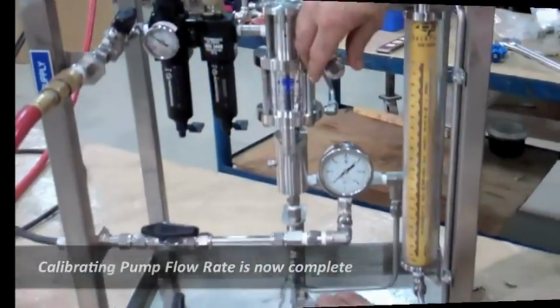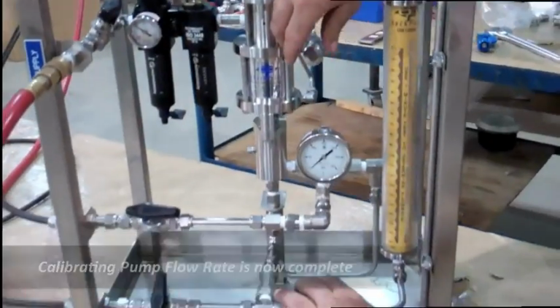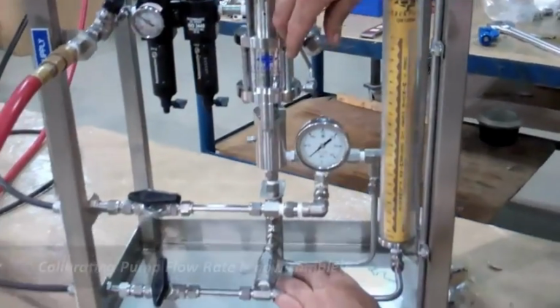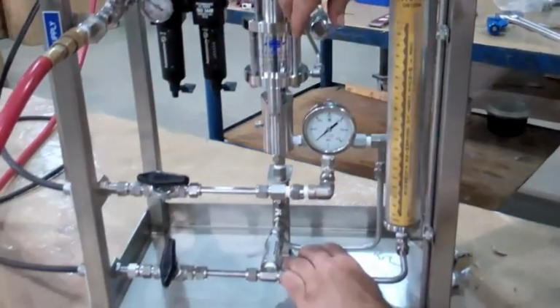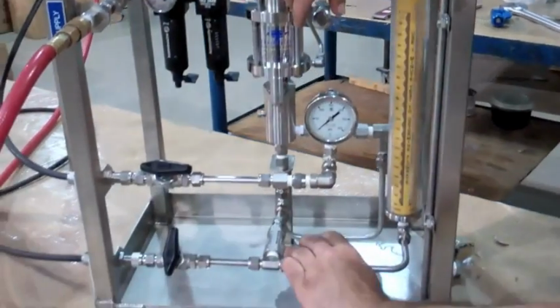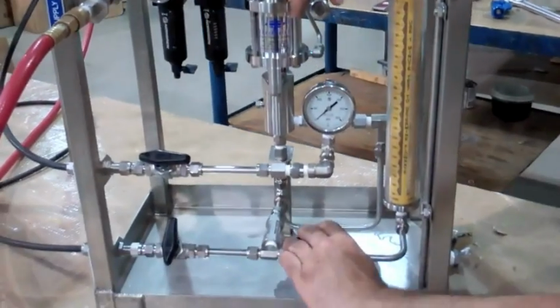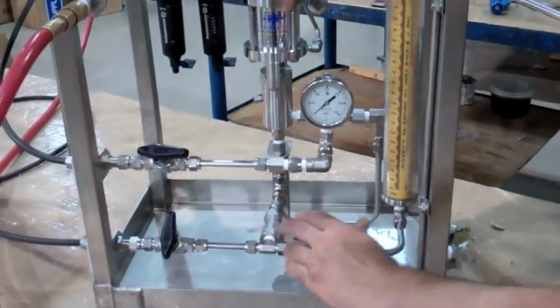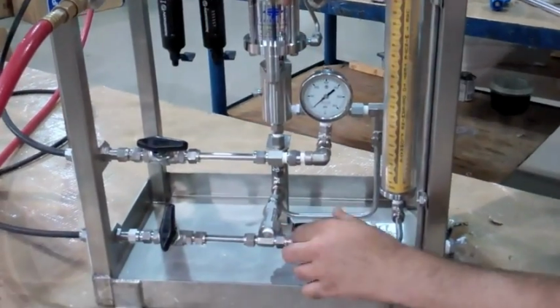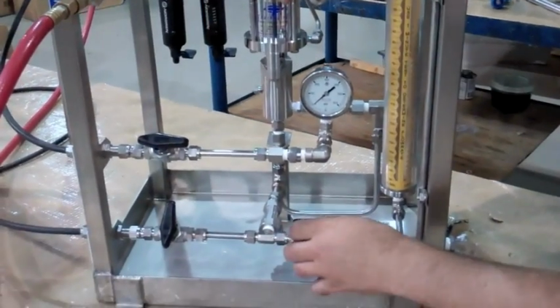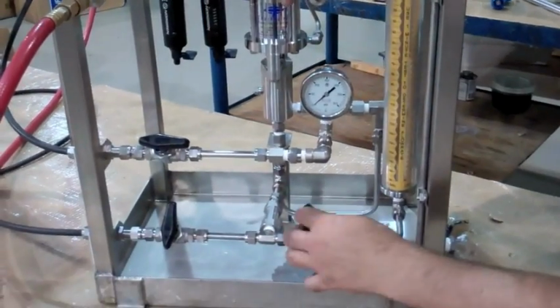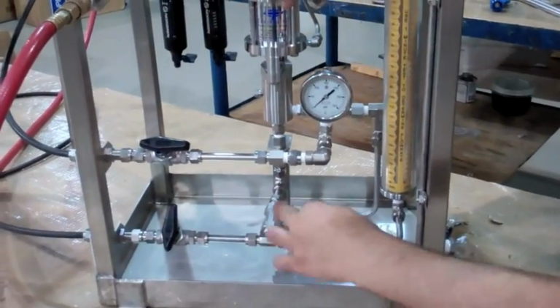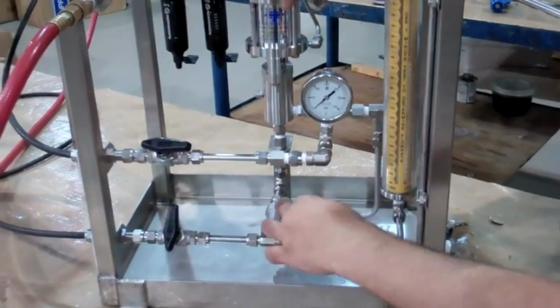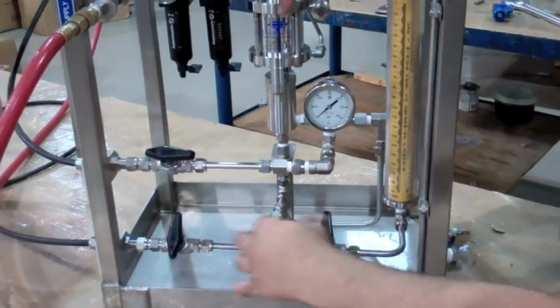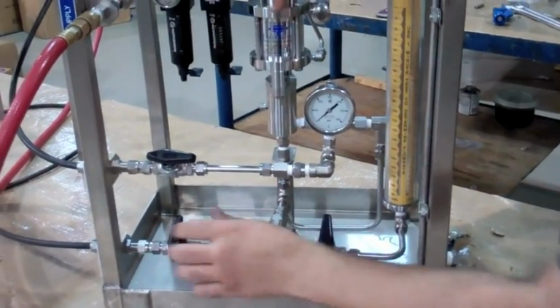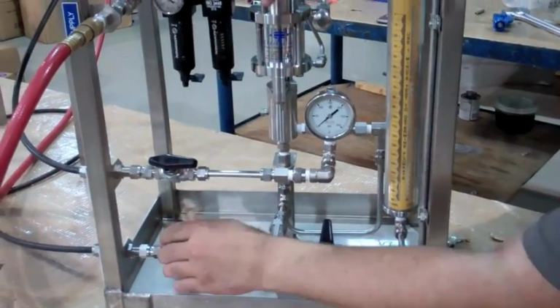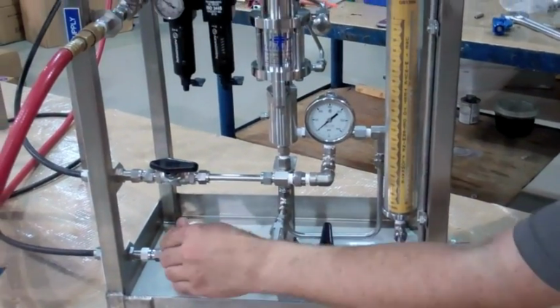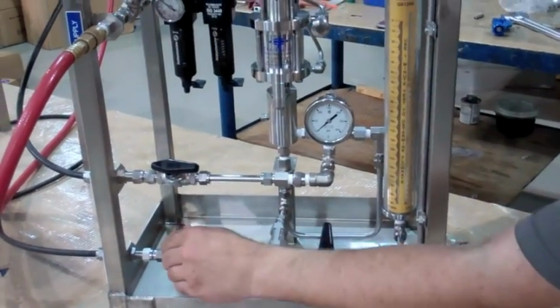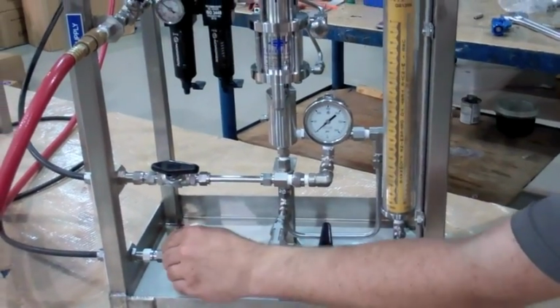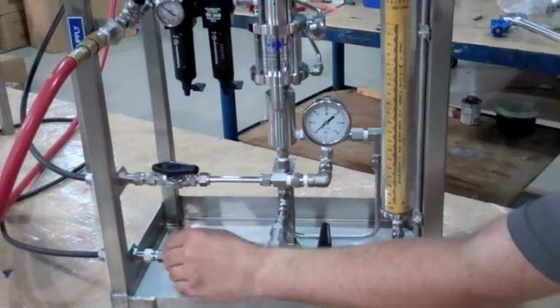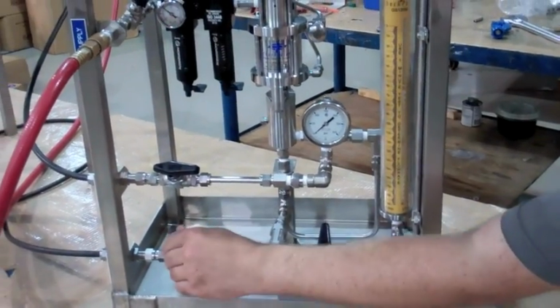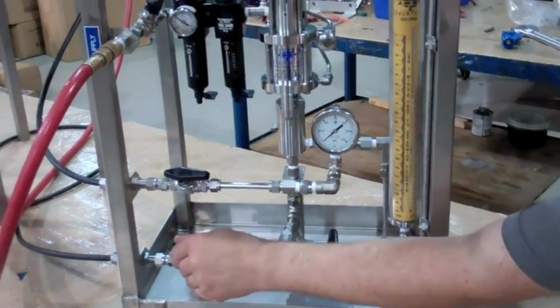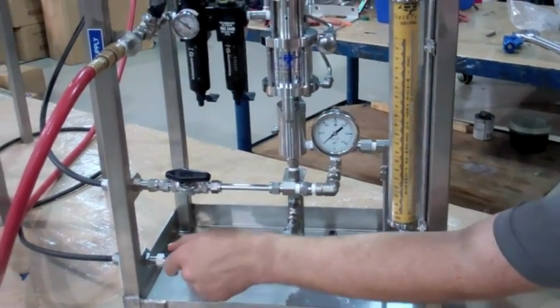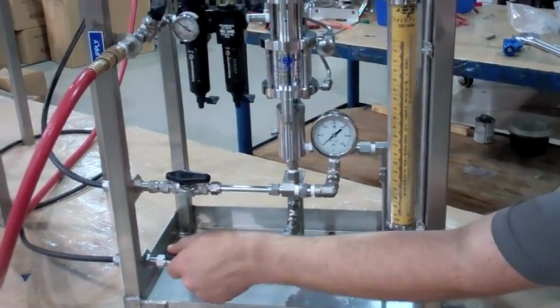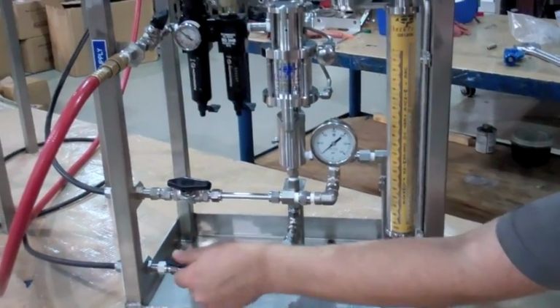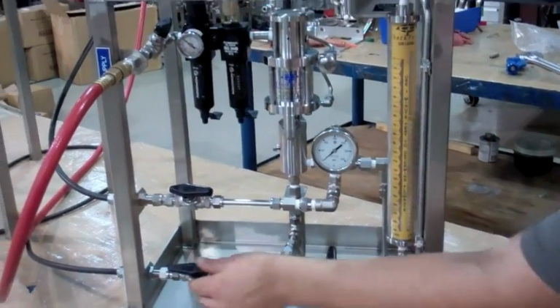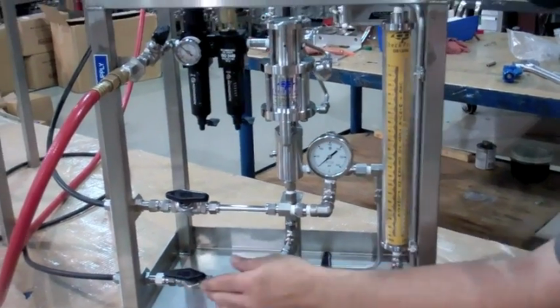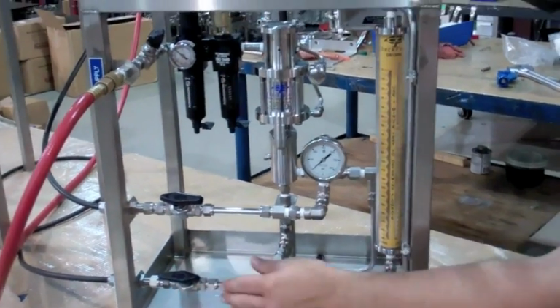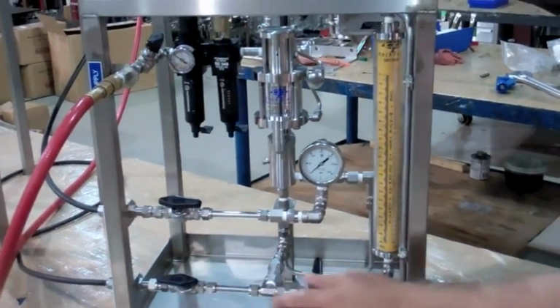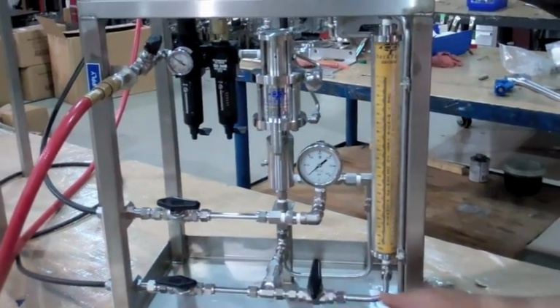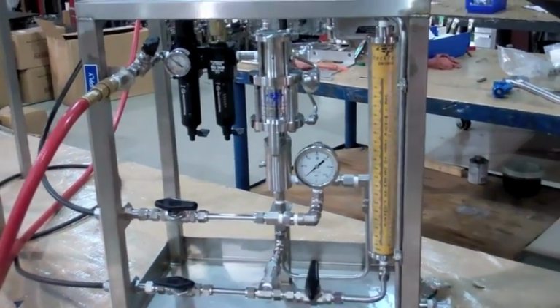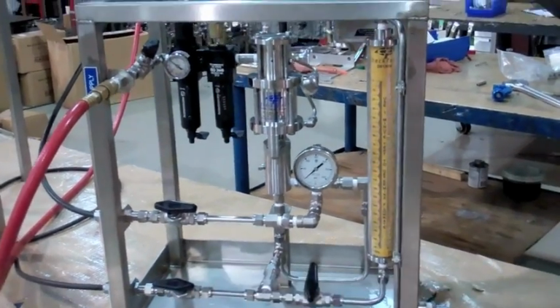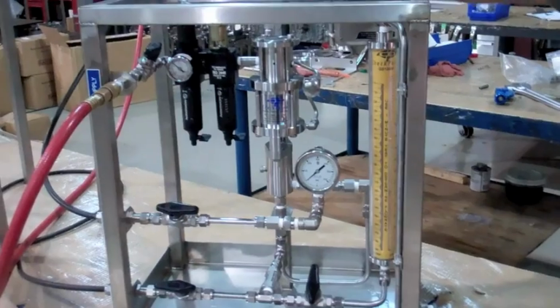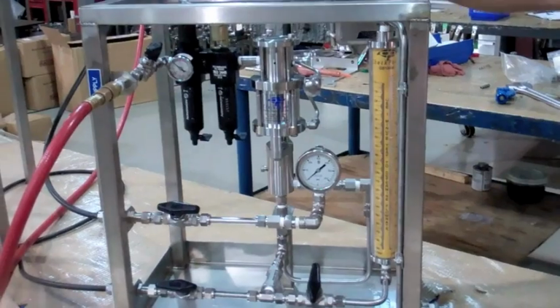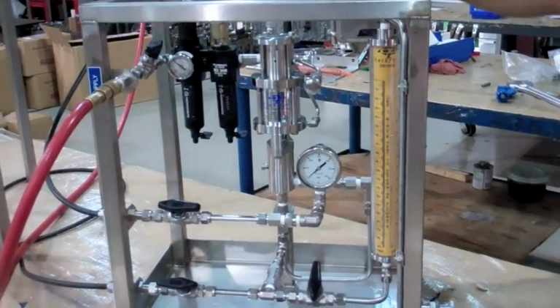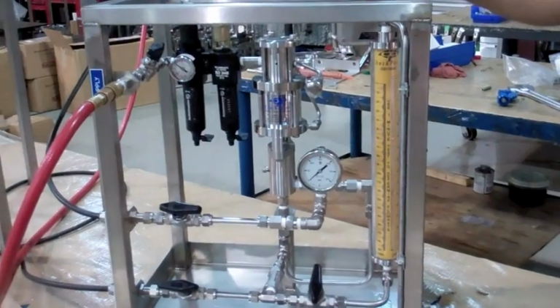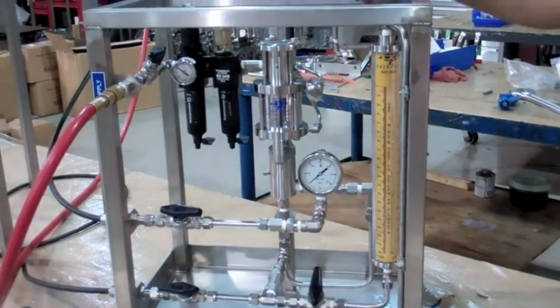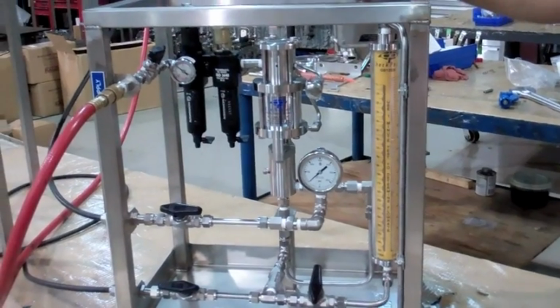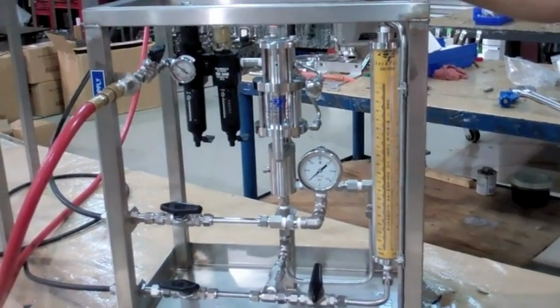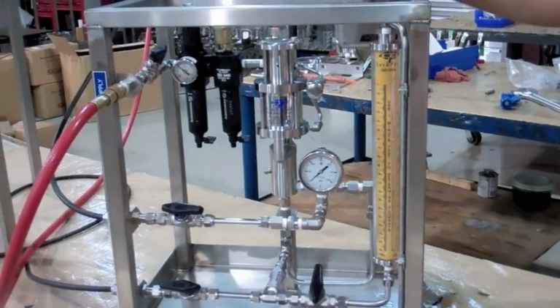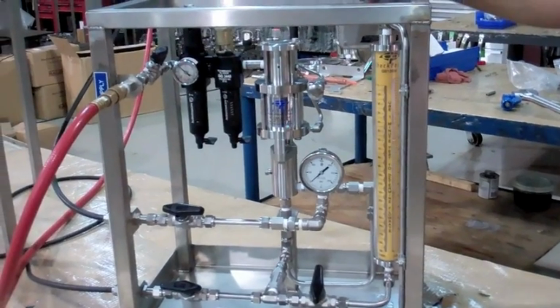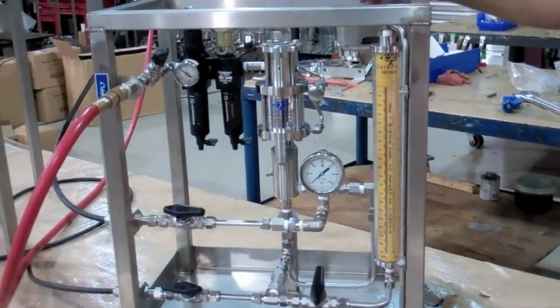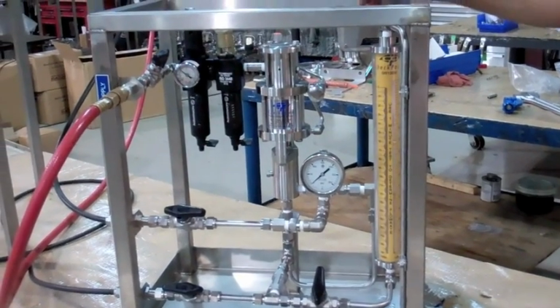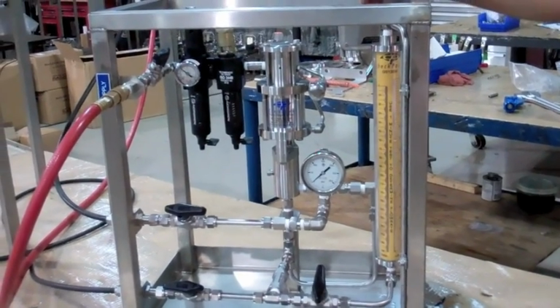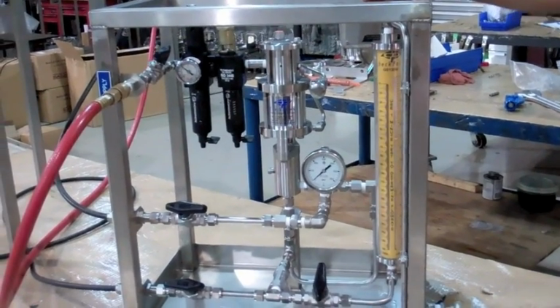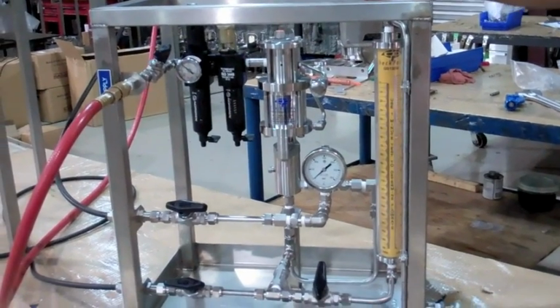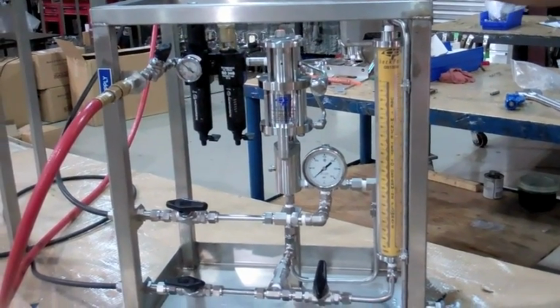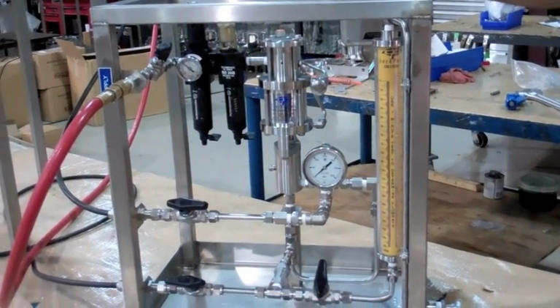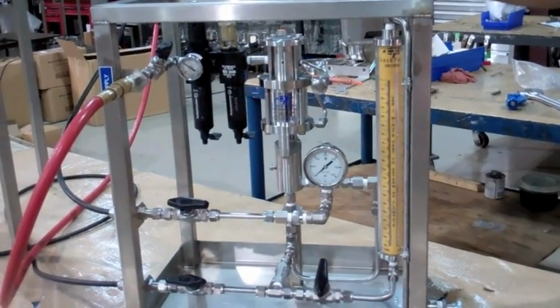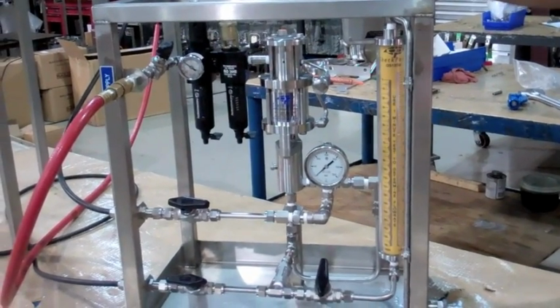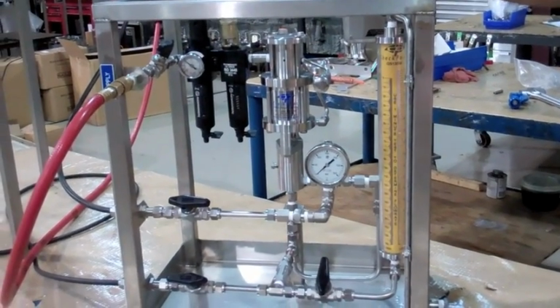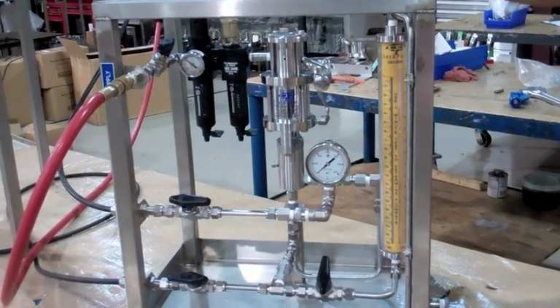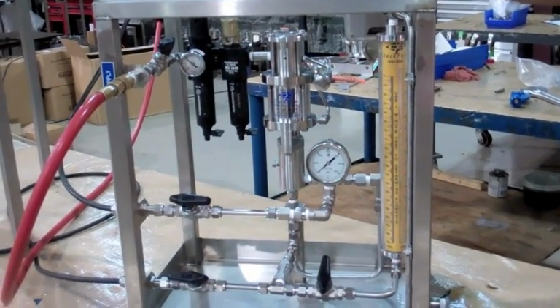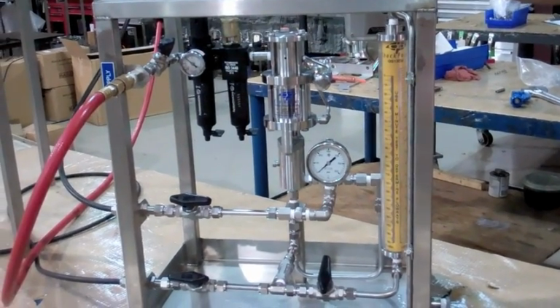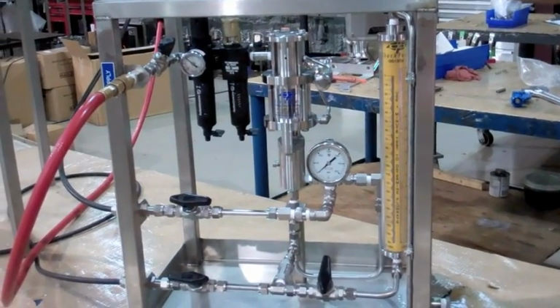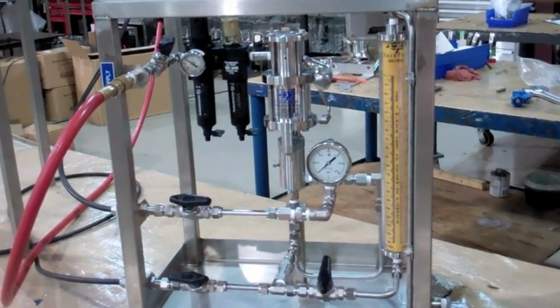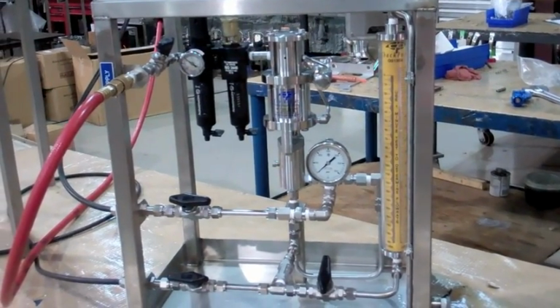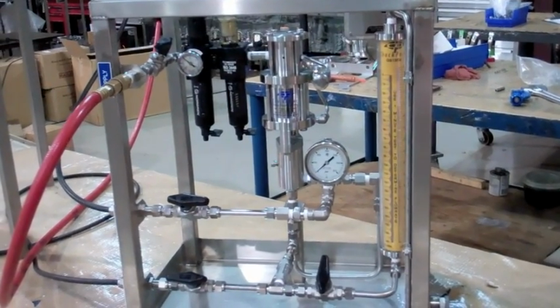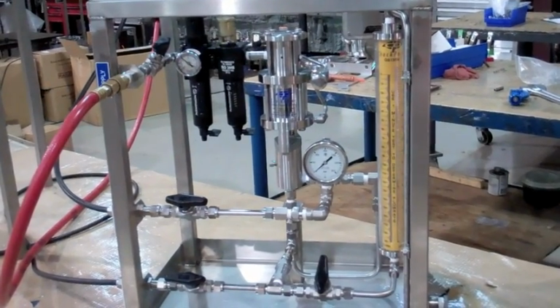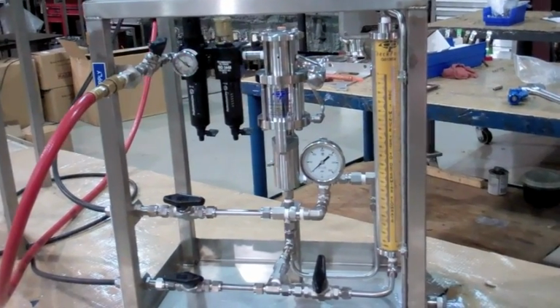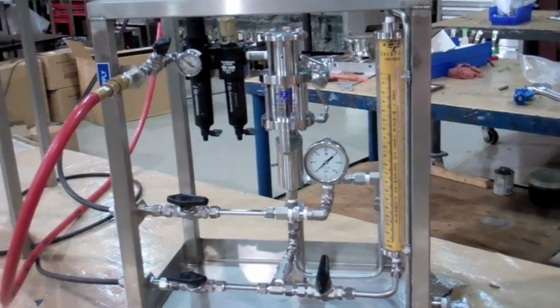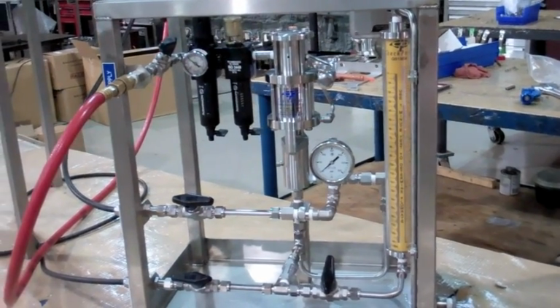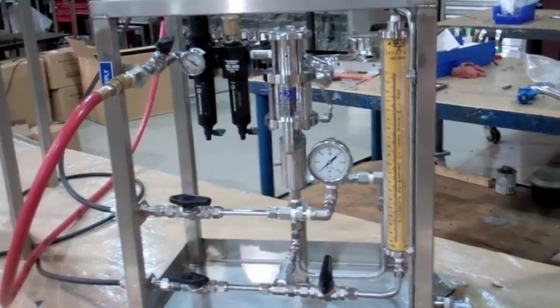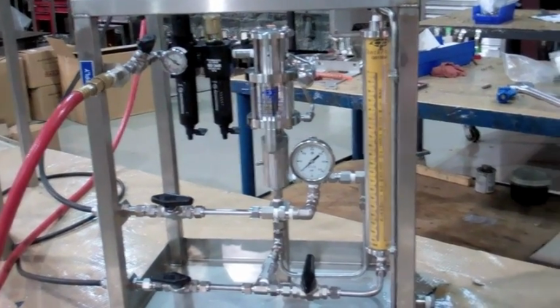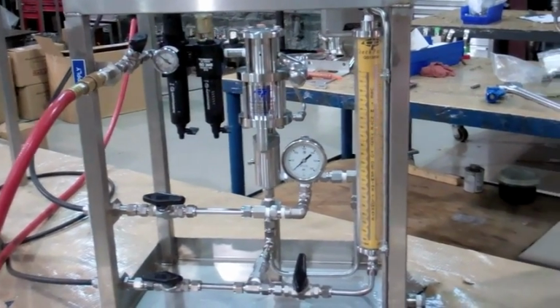Close the calibration block valve and open the suction block valve. You are now ready to operate the pump package.